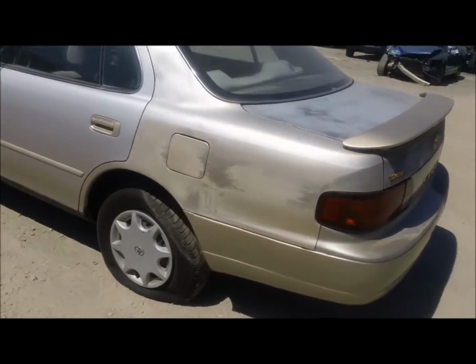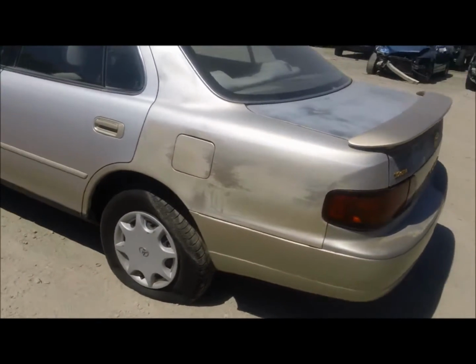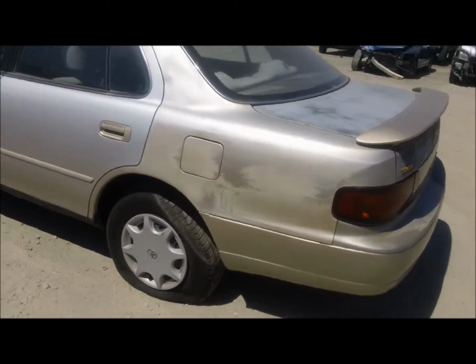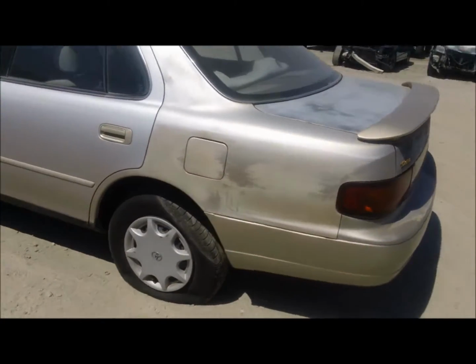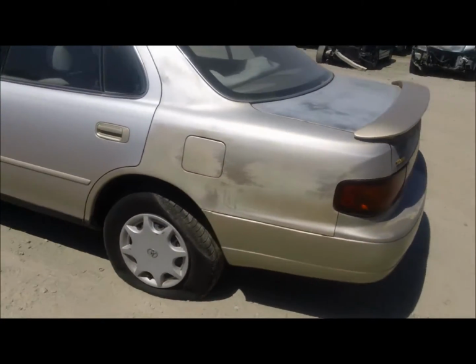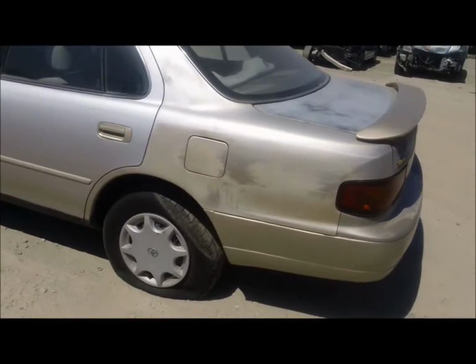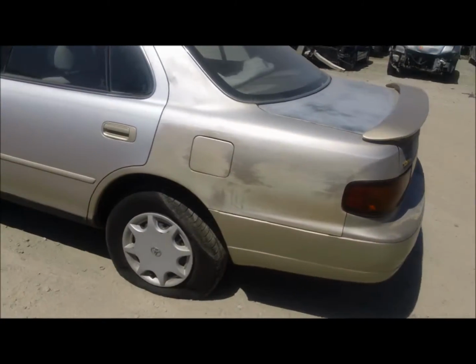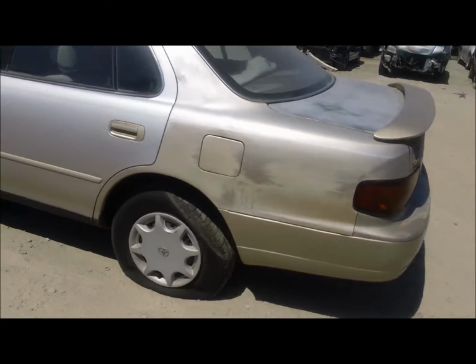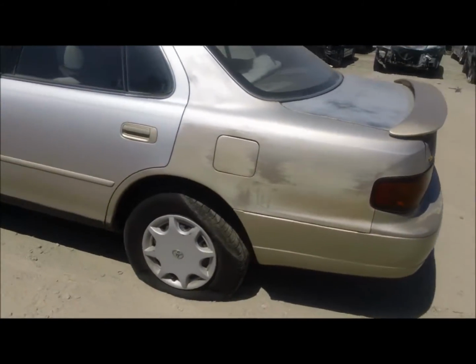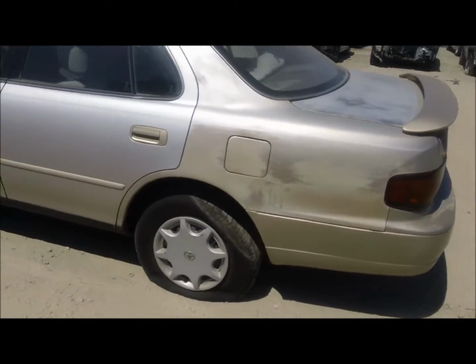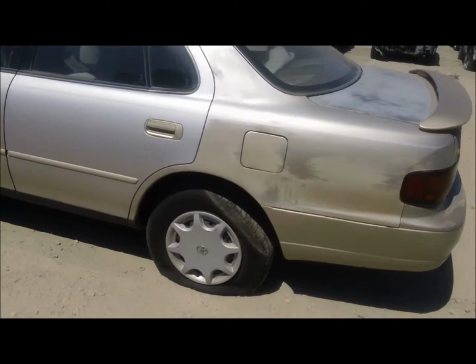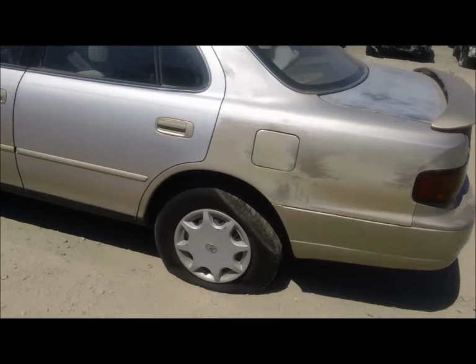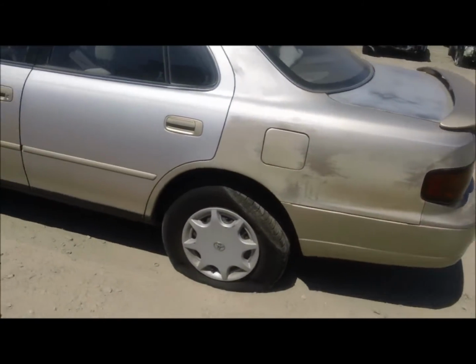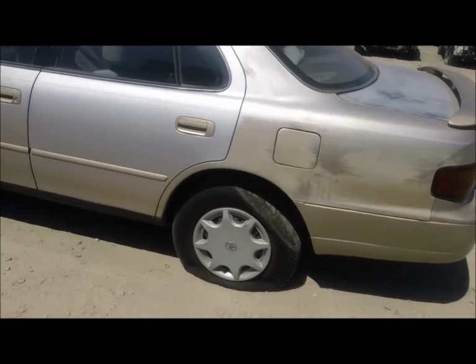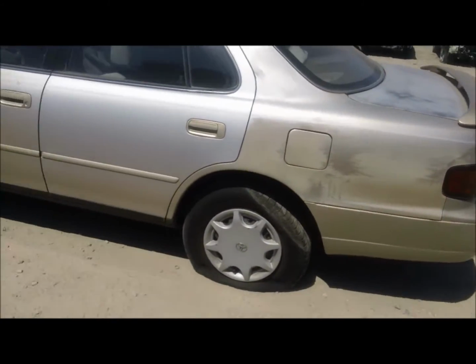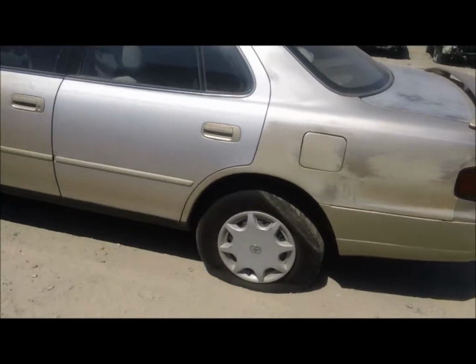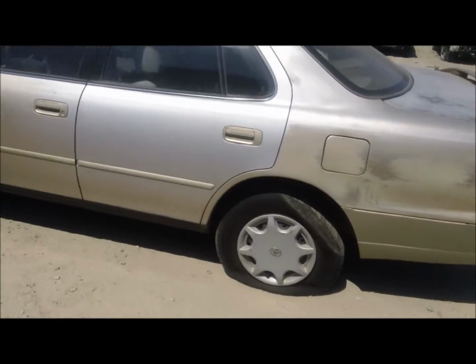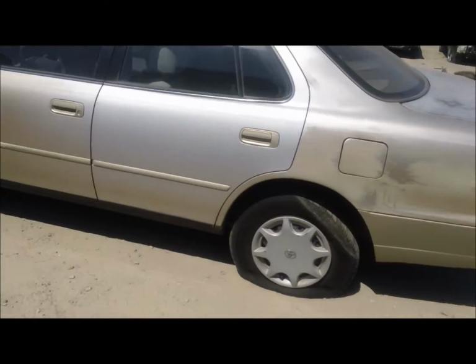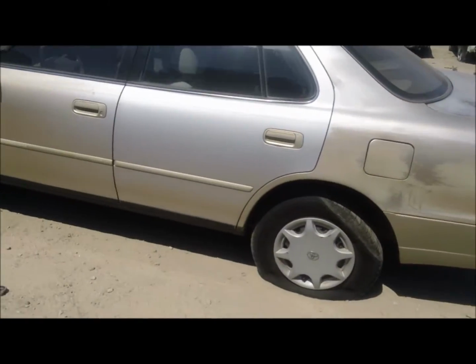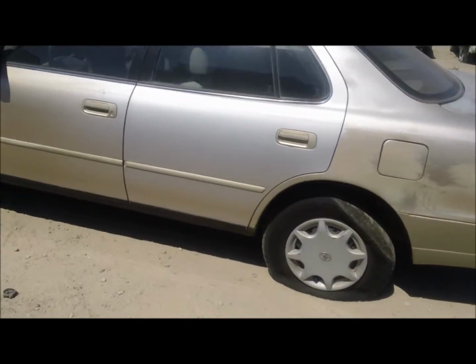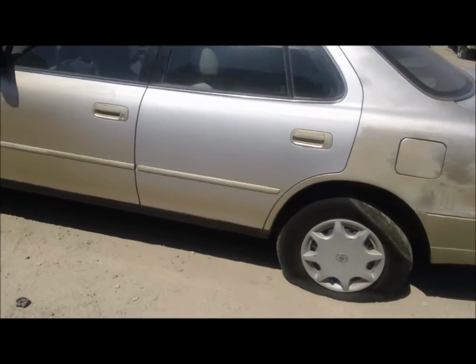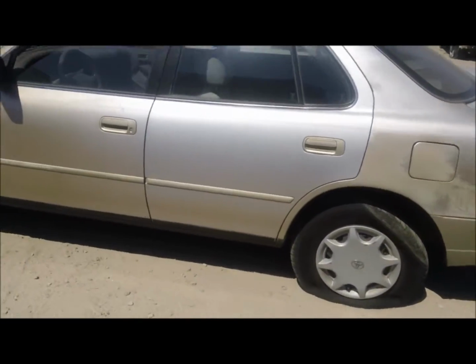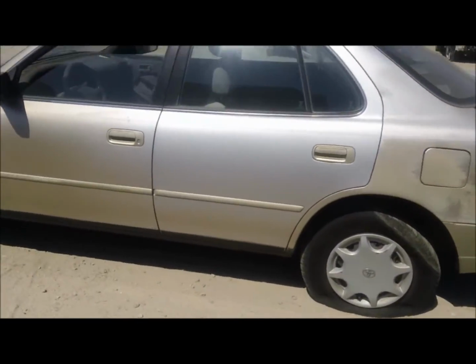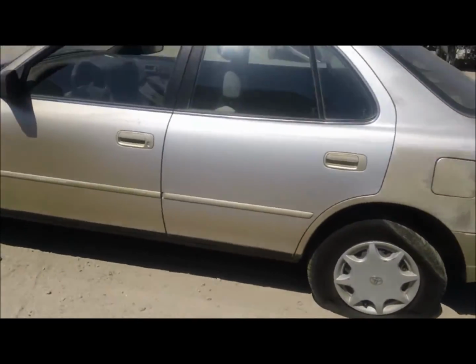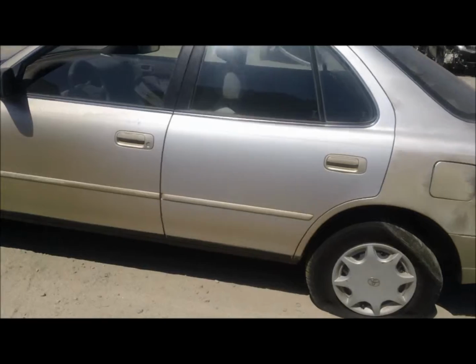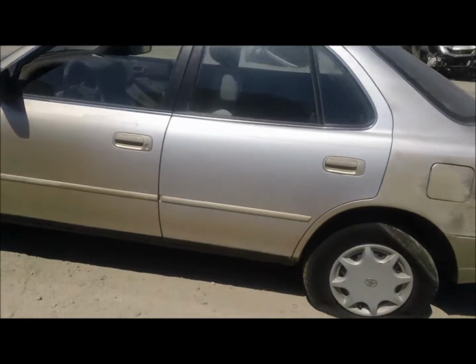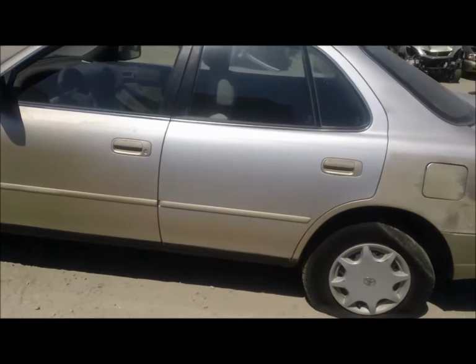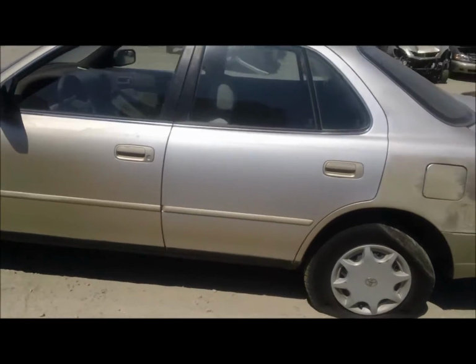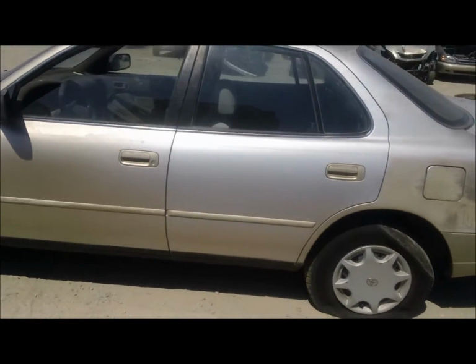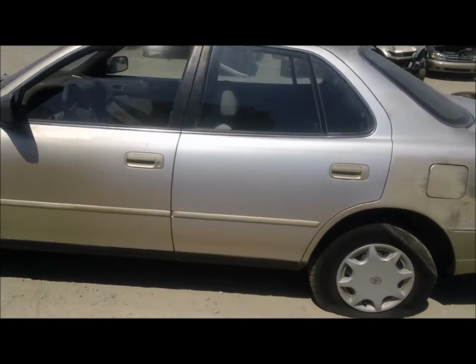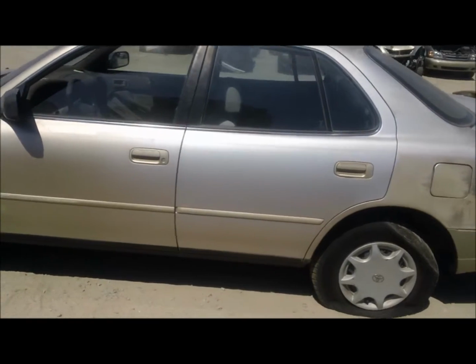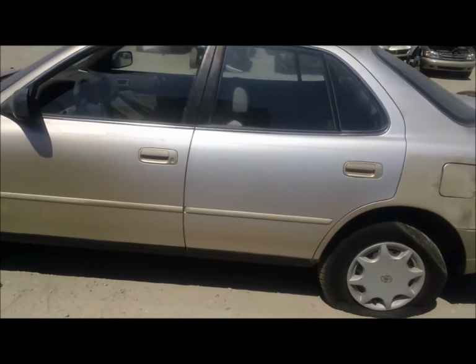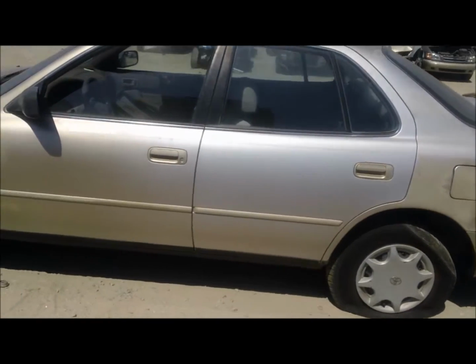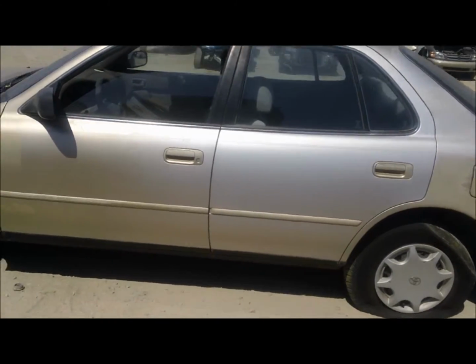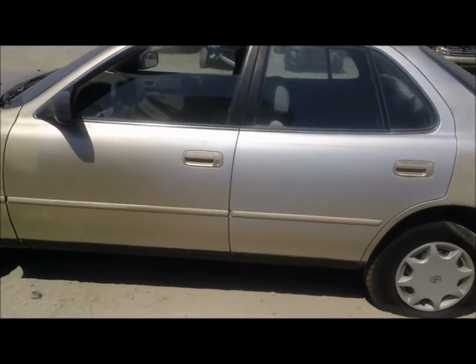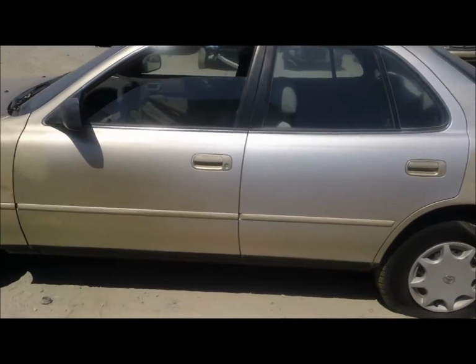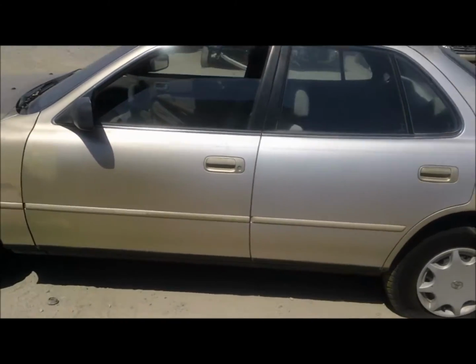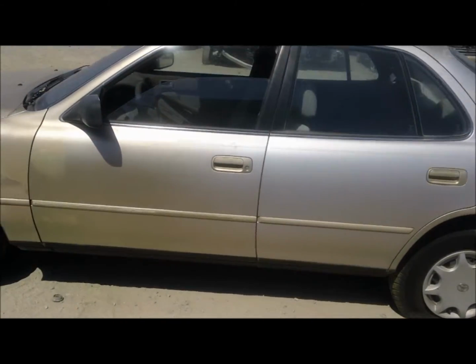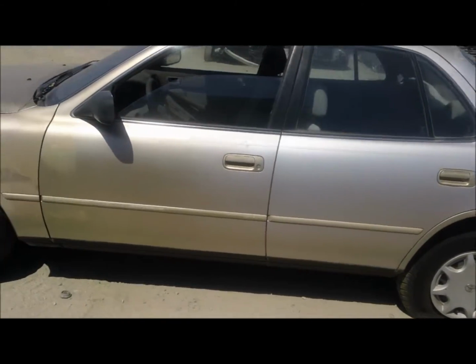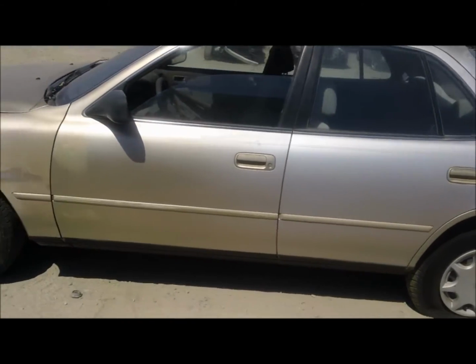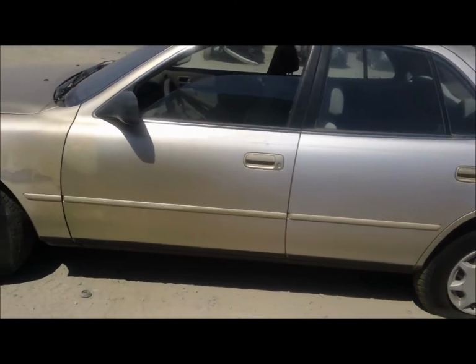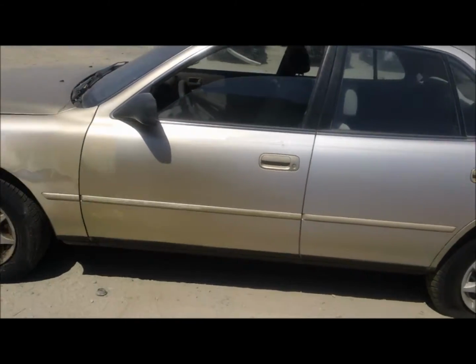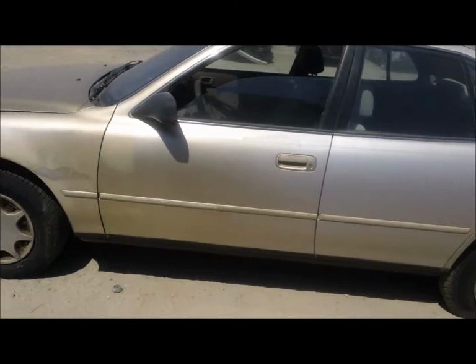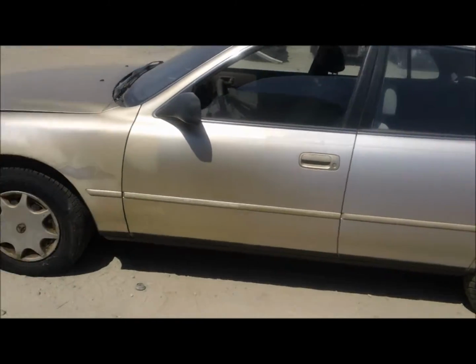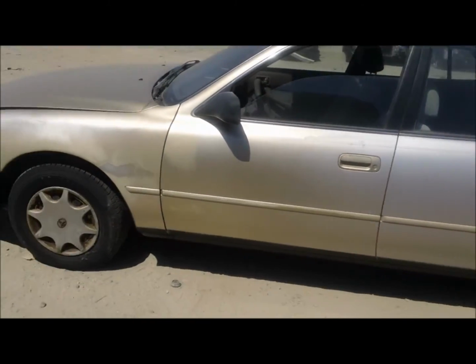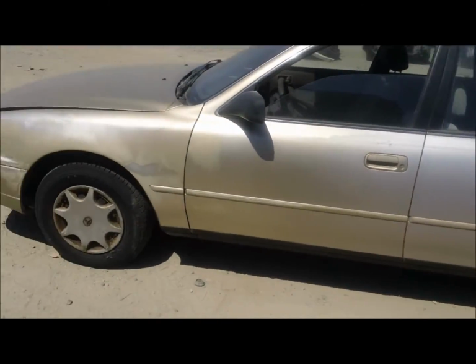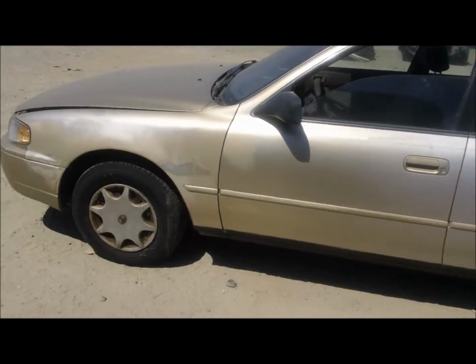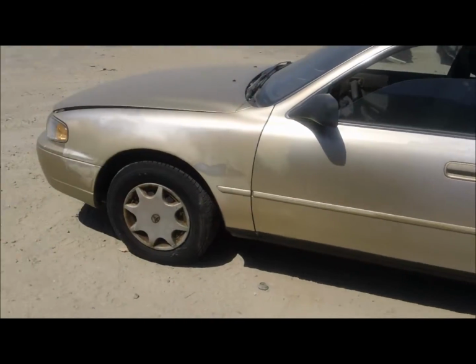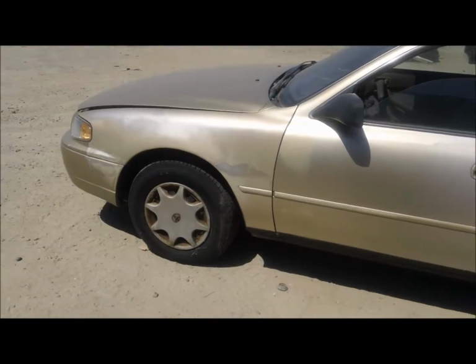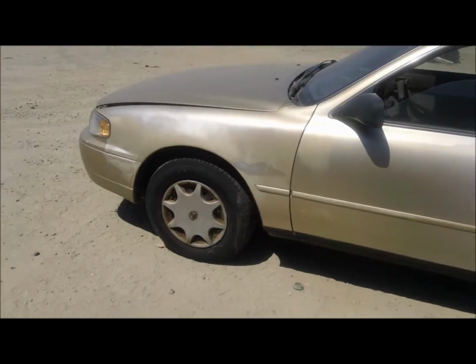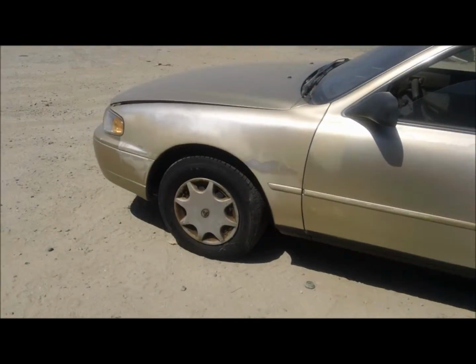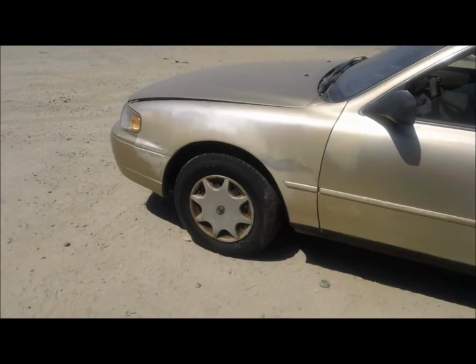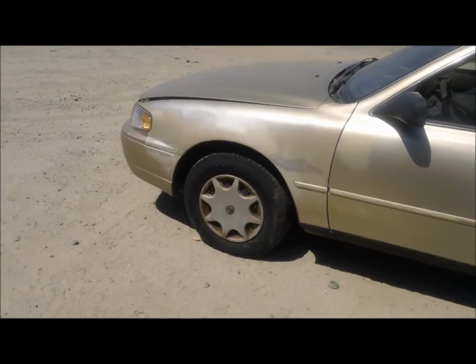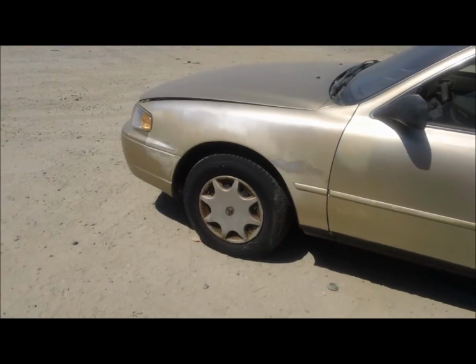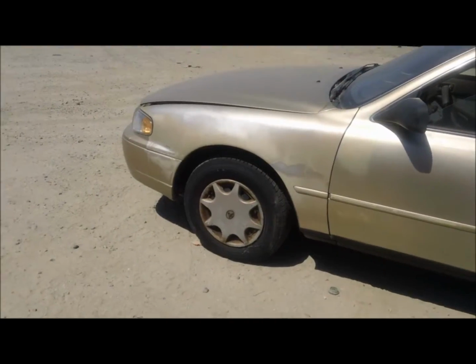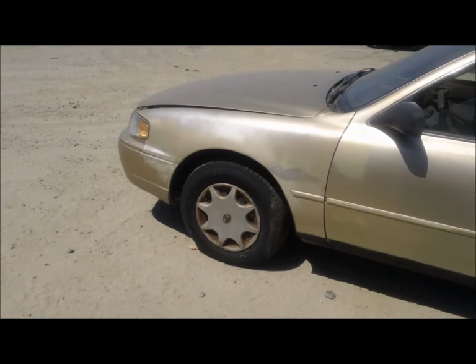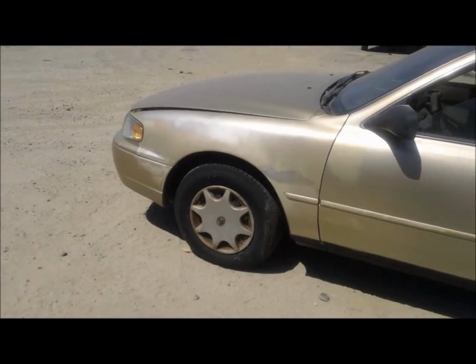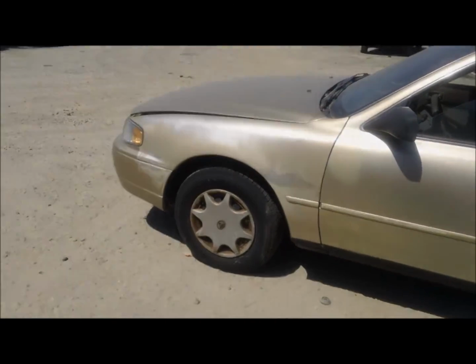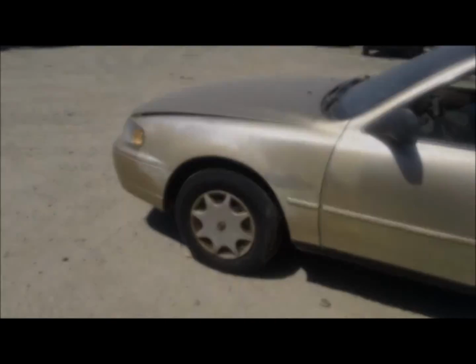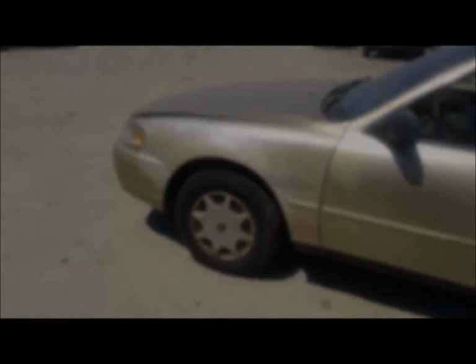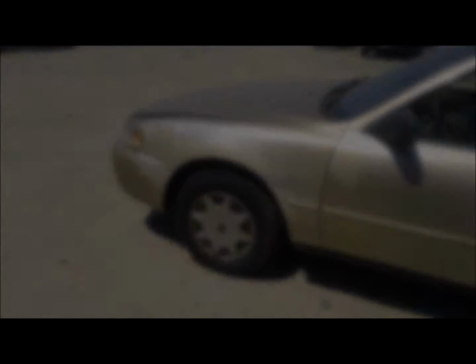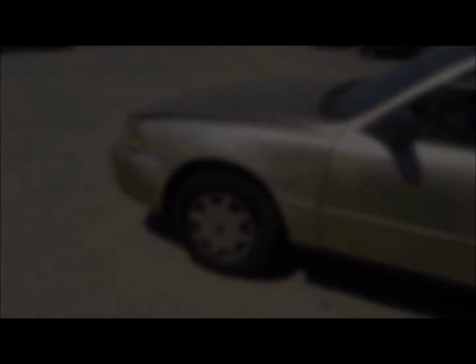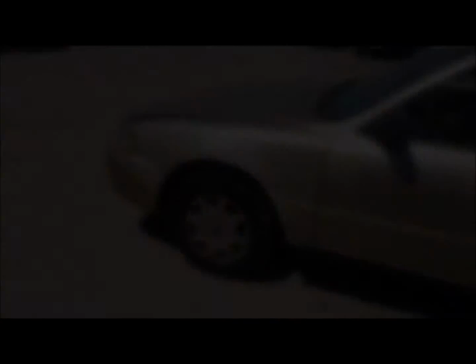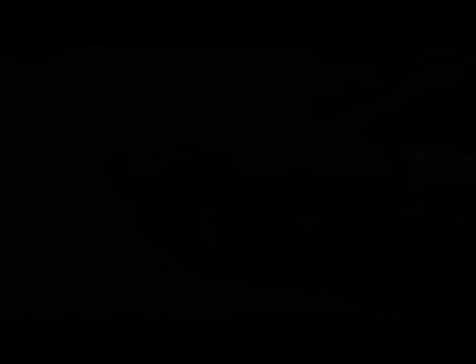Driver side quarter panel looks like it's got a bad paint job. Doors are good on this side. Body parts are good on this side.